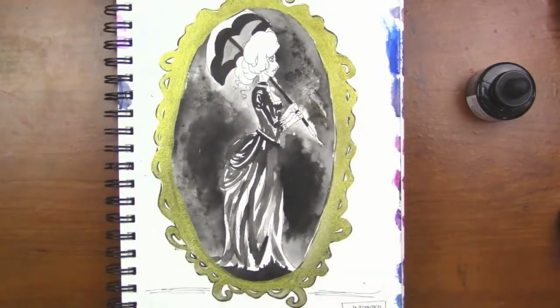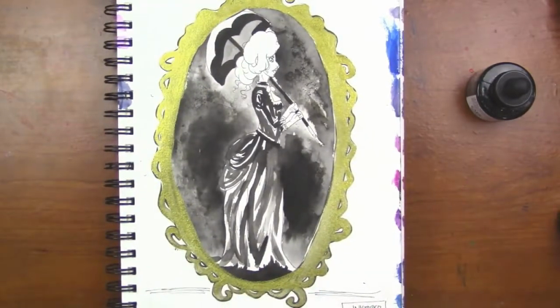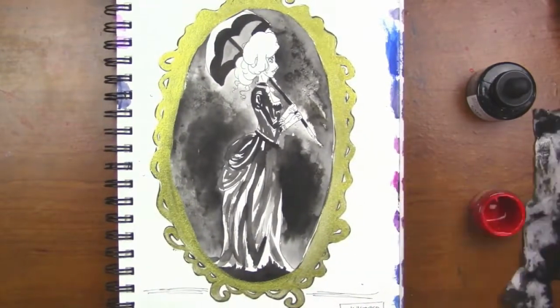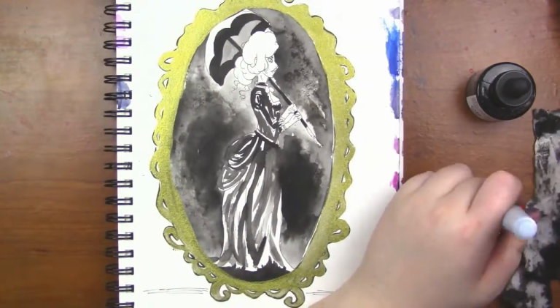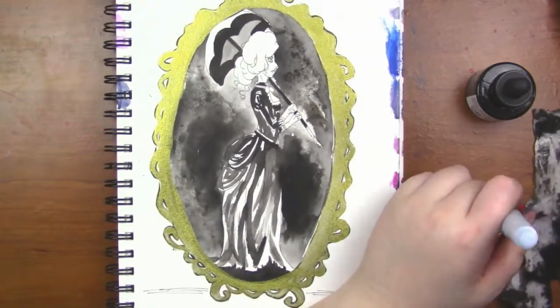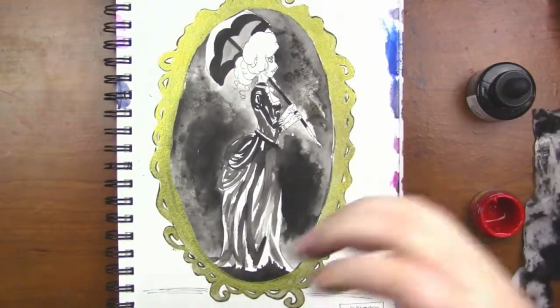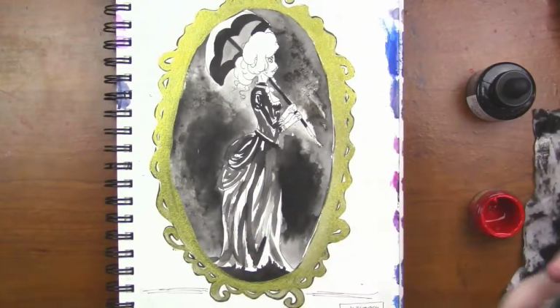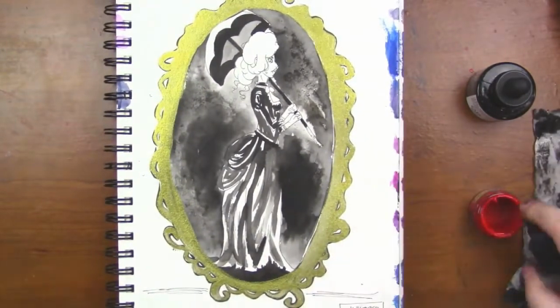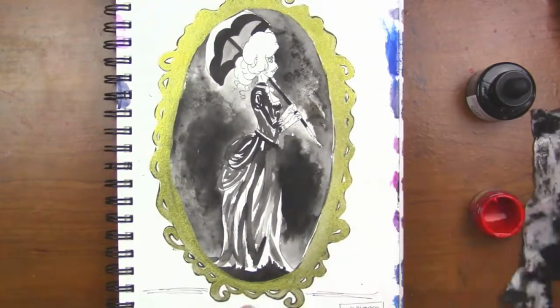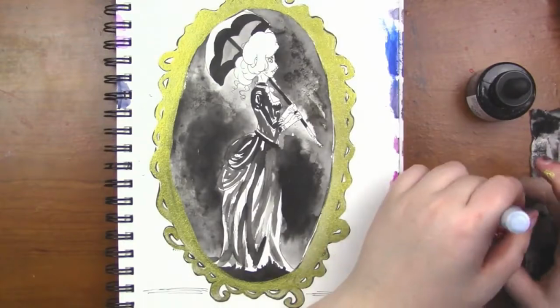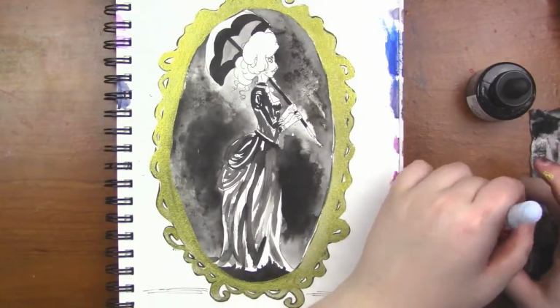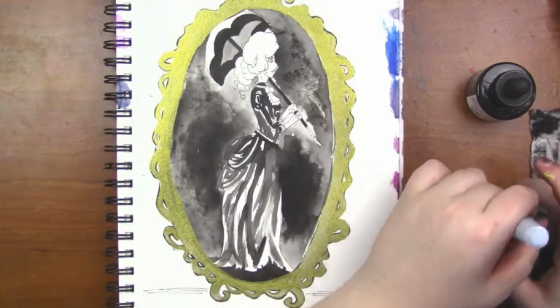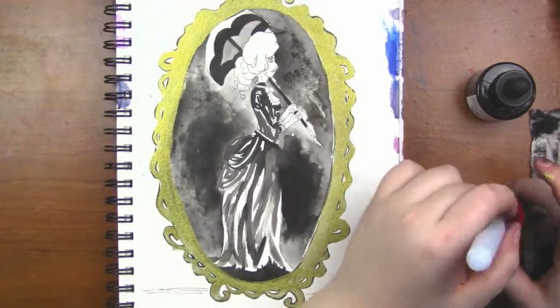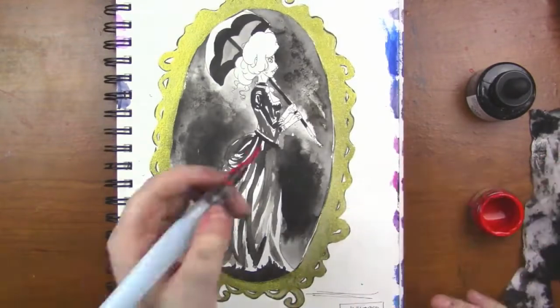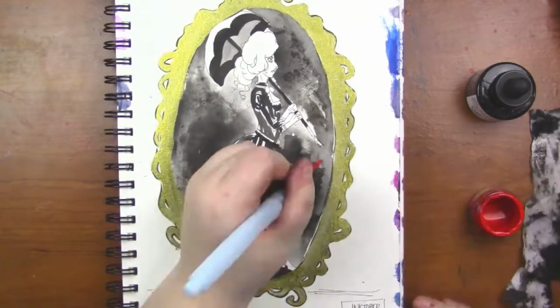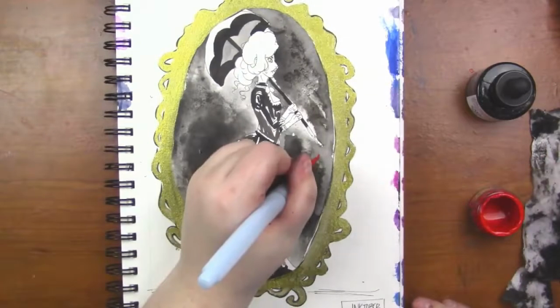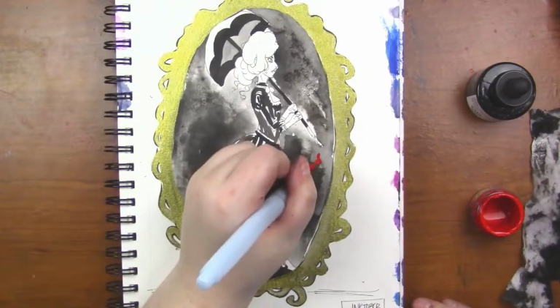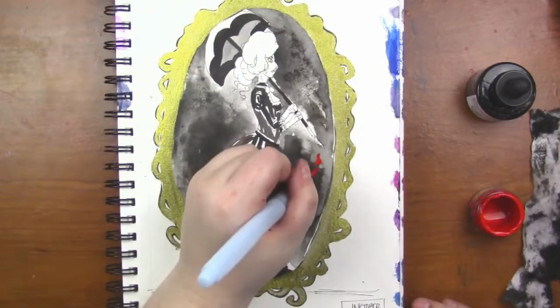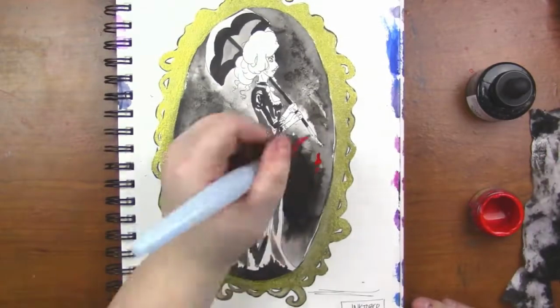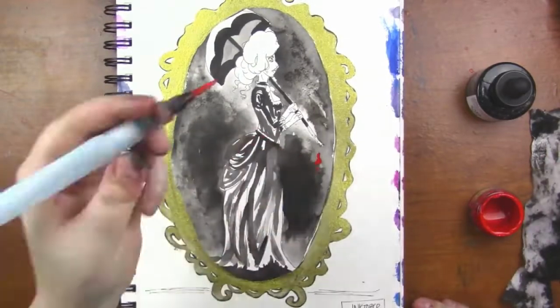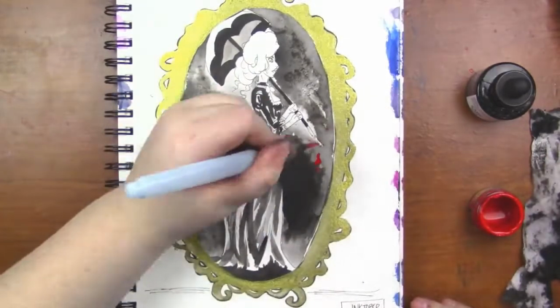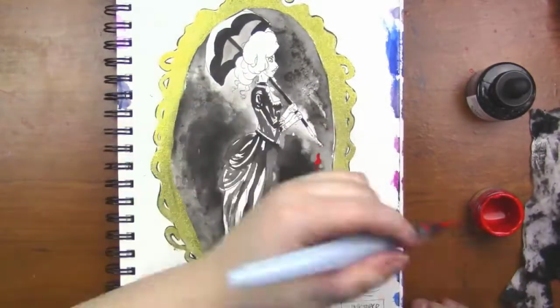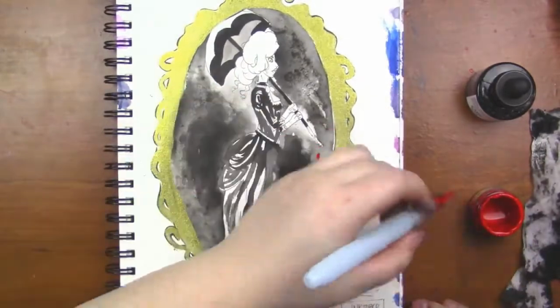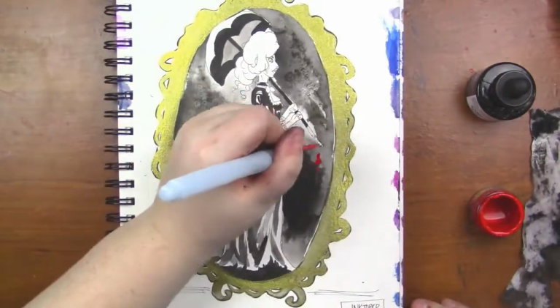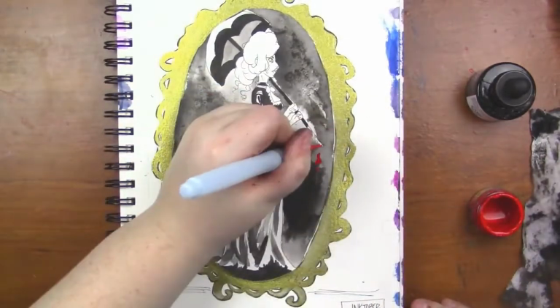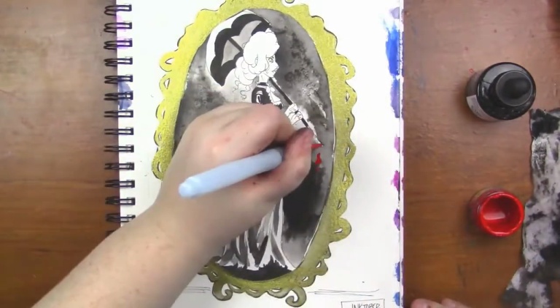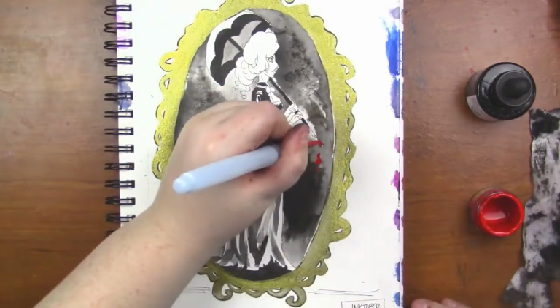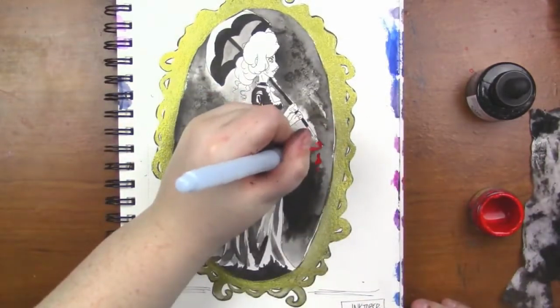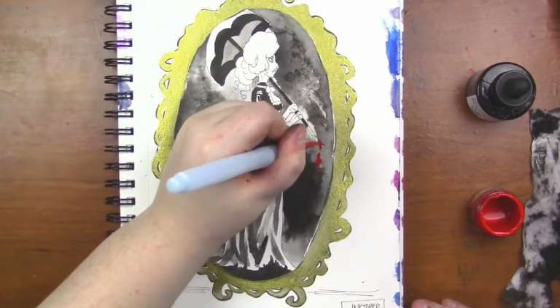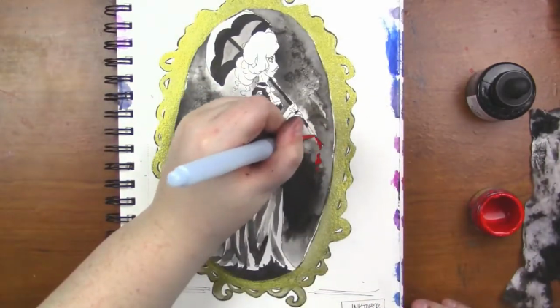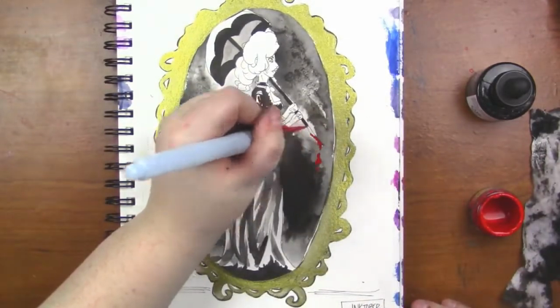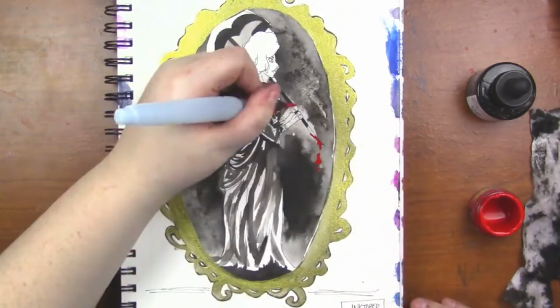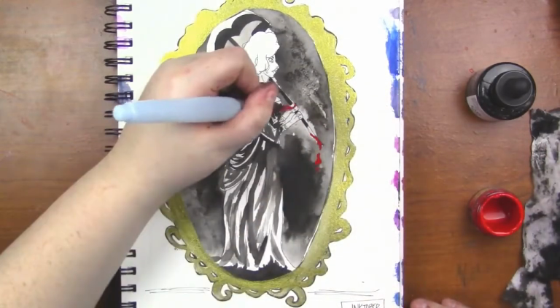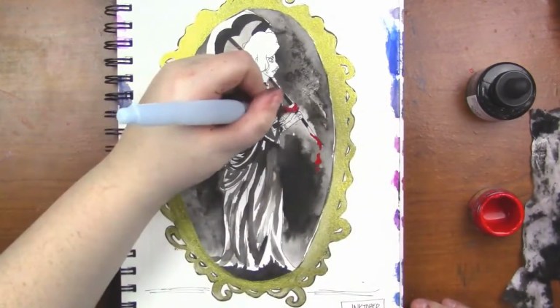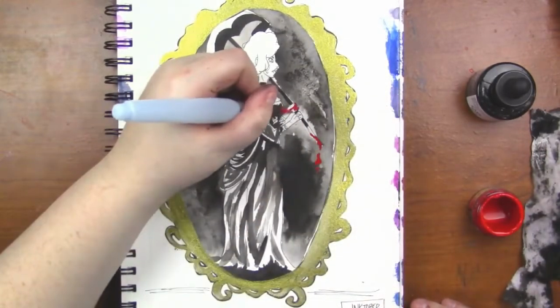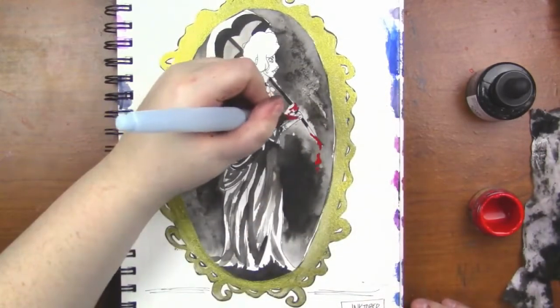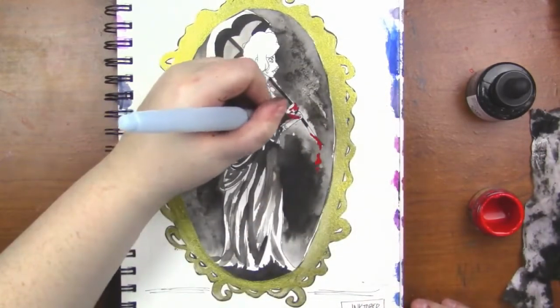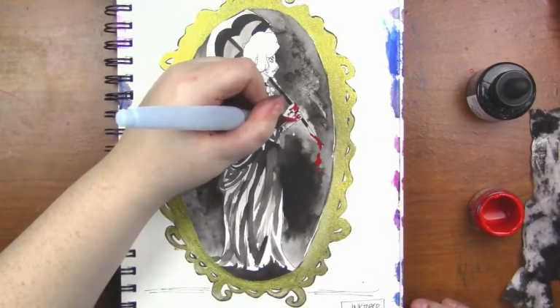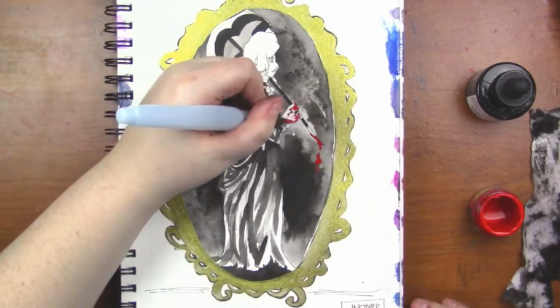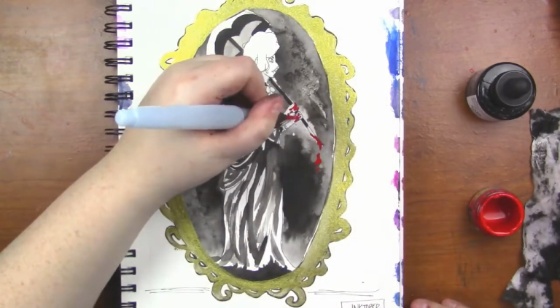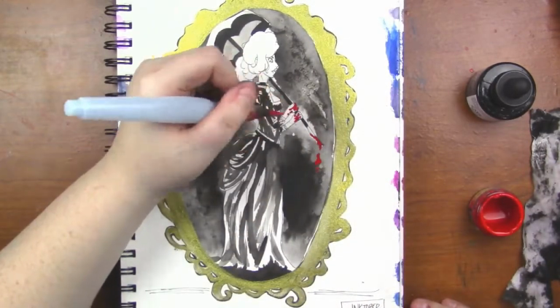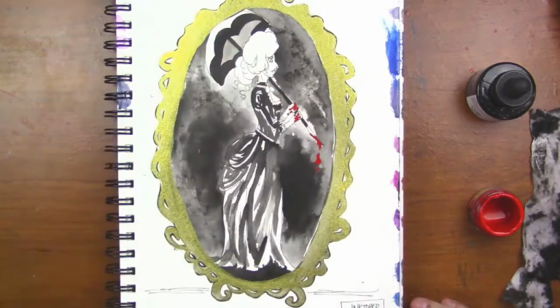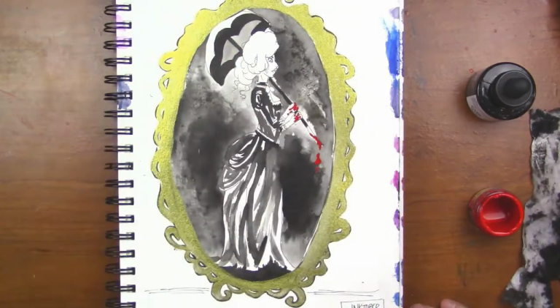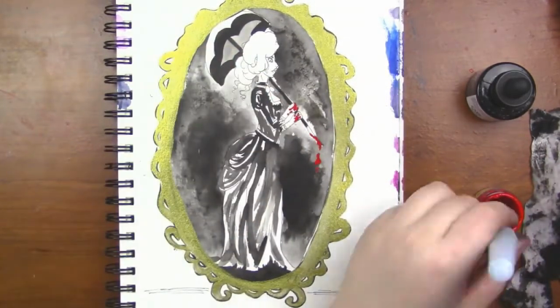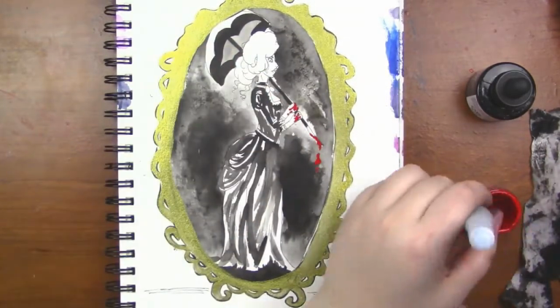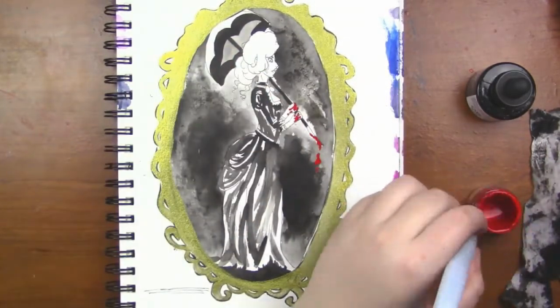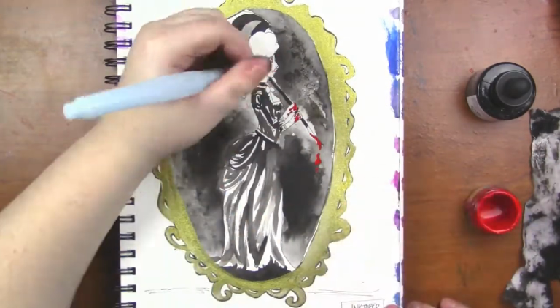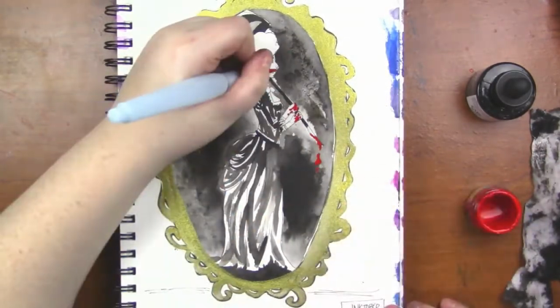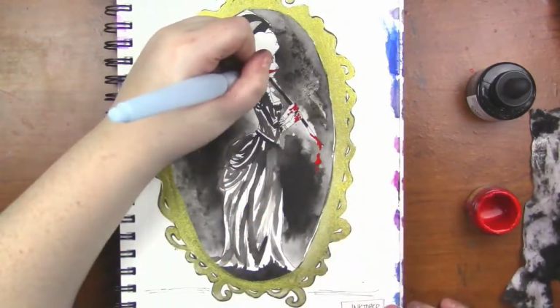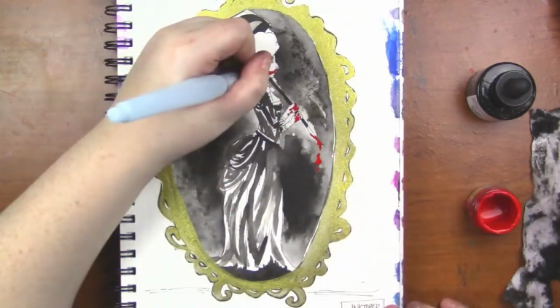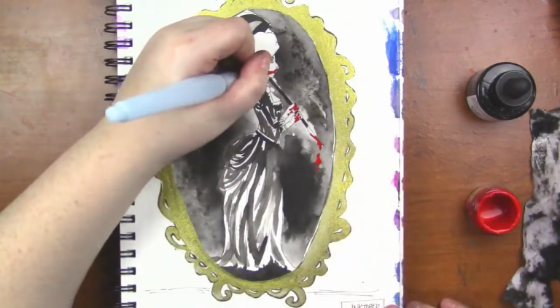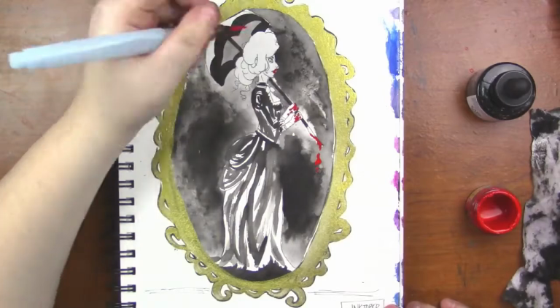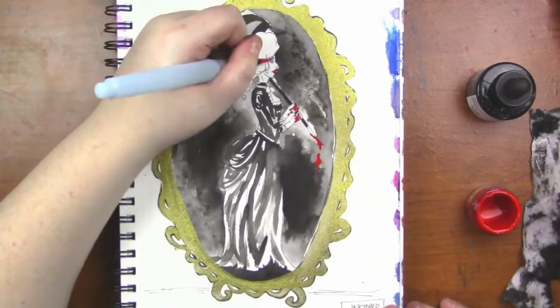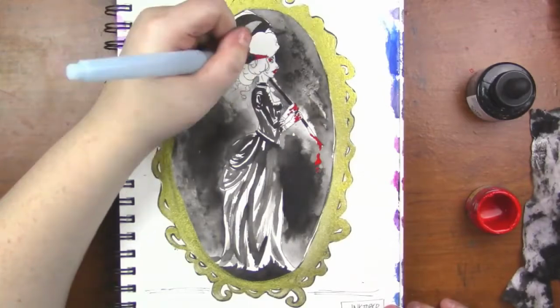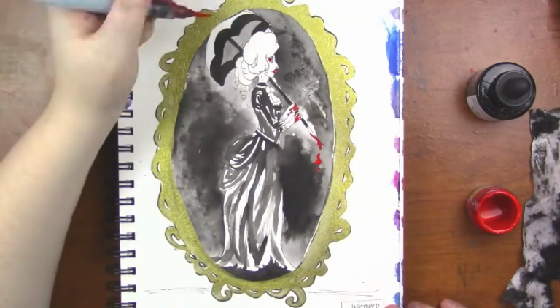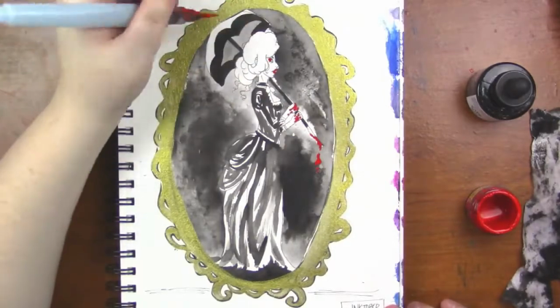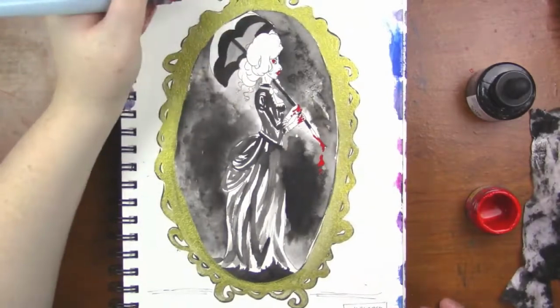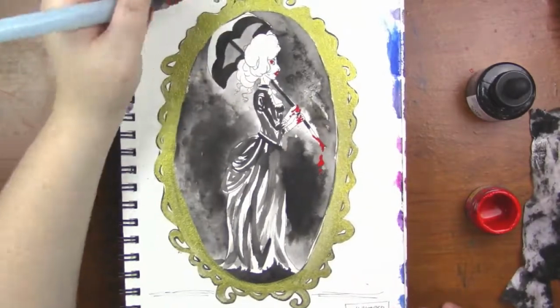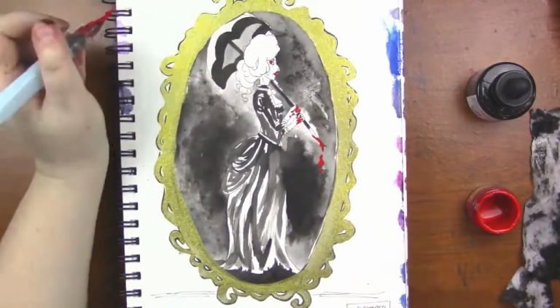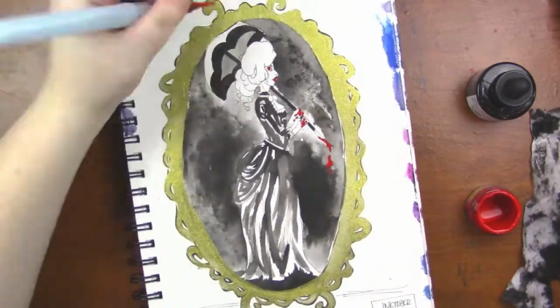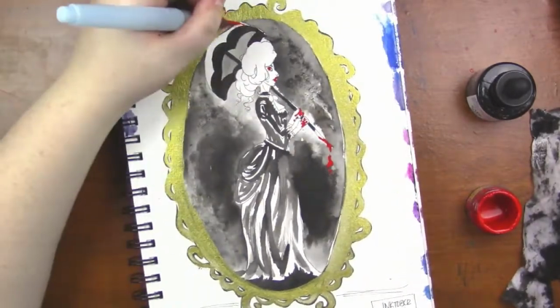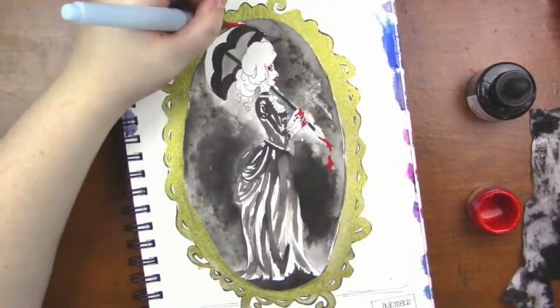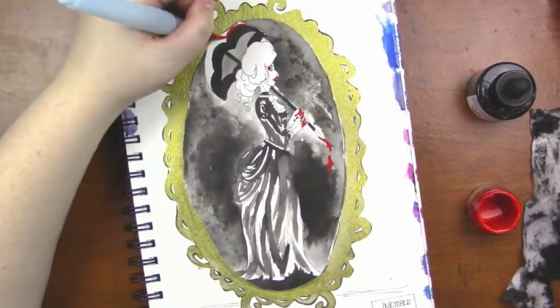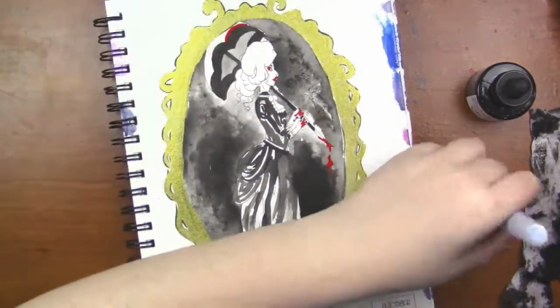I really like the gold in this piece — I think it's really pretty. And the red just adds a really nice pop to it, so I'm really happy I added that.